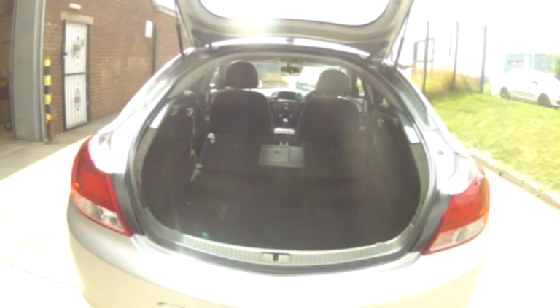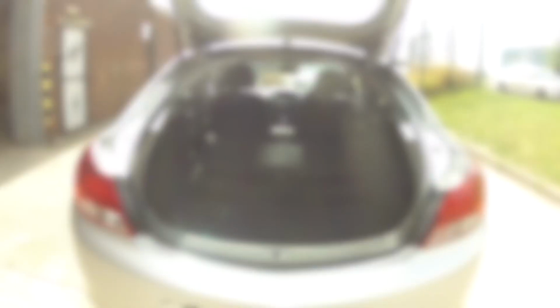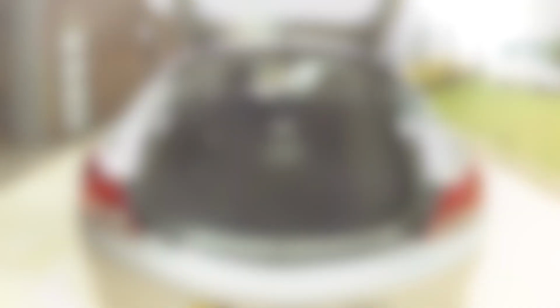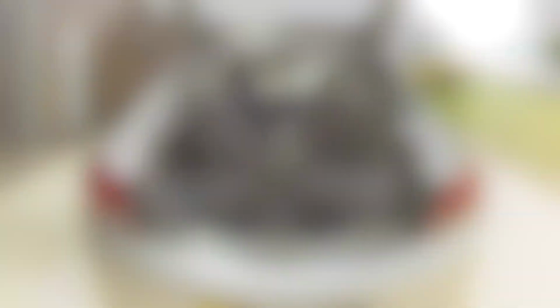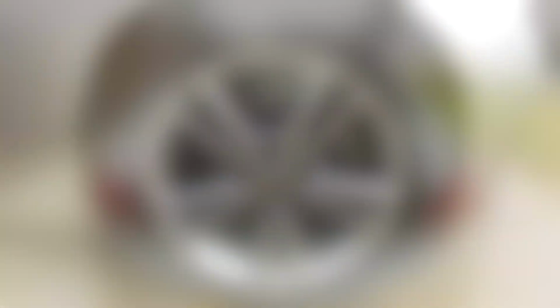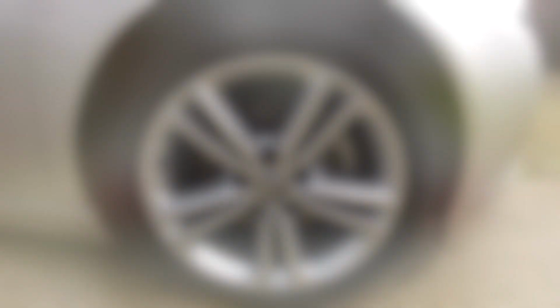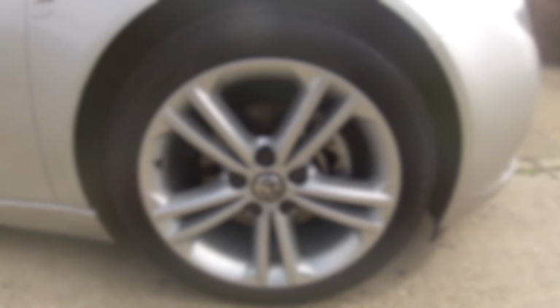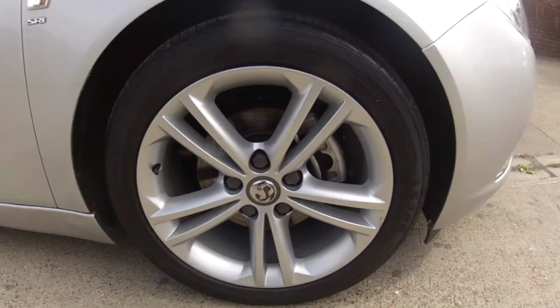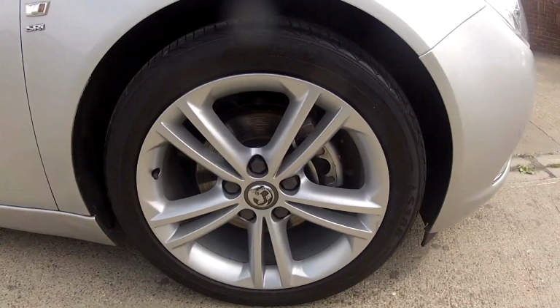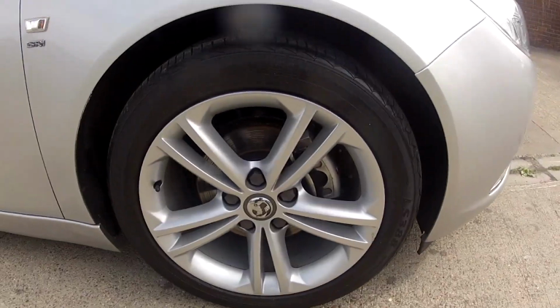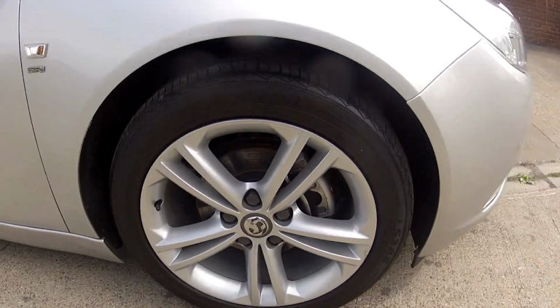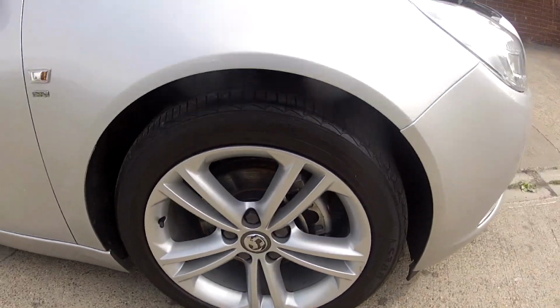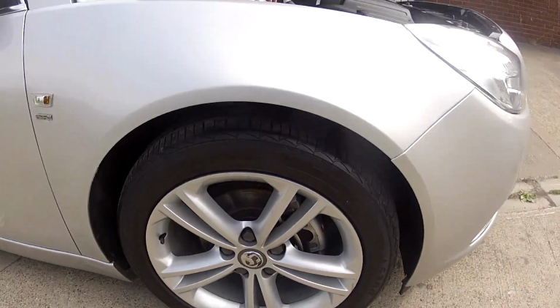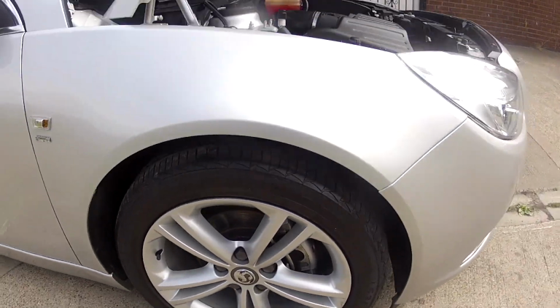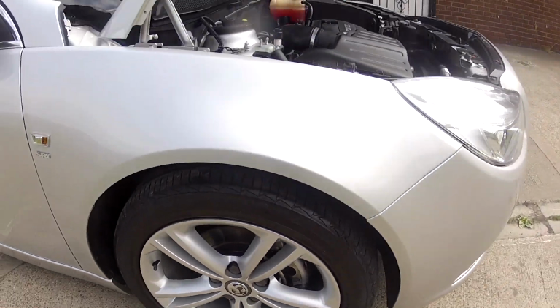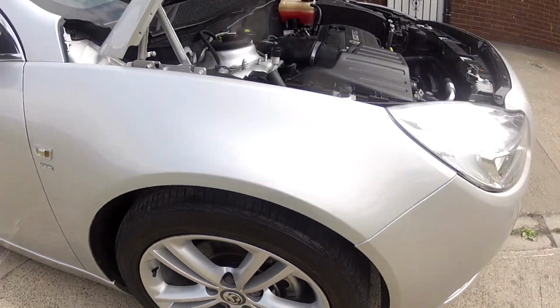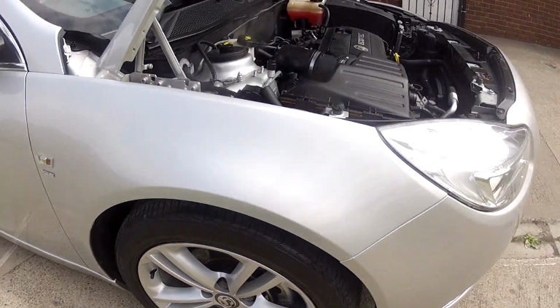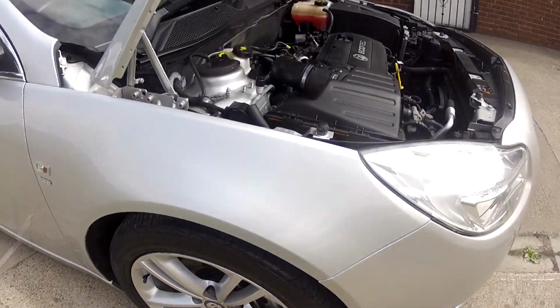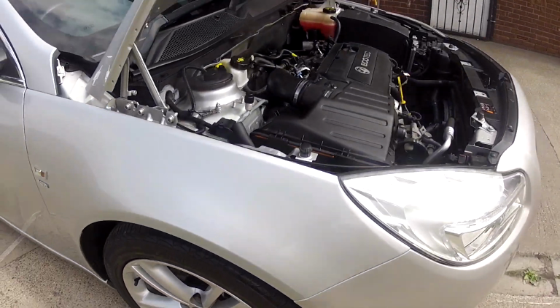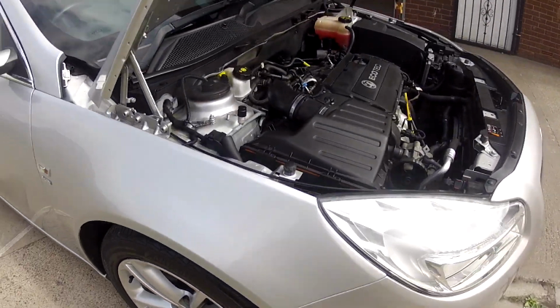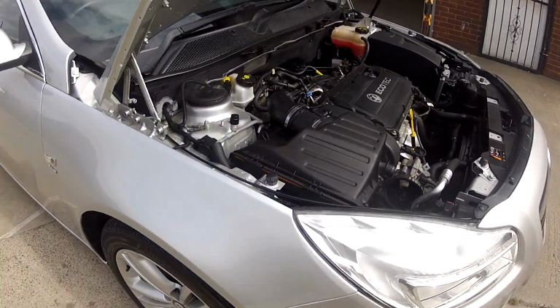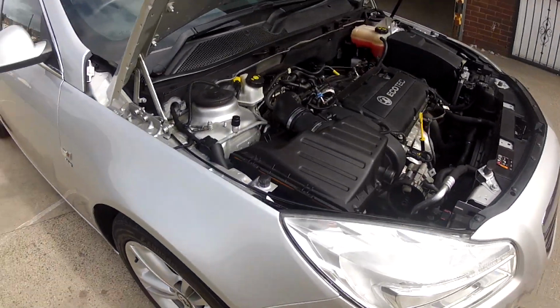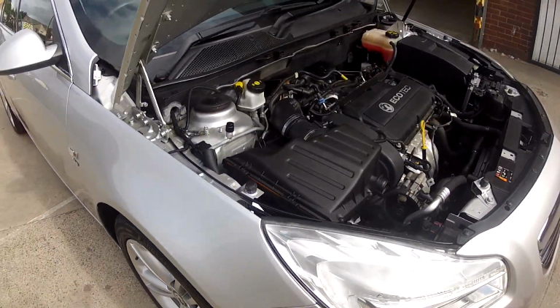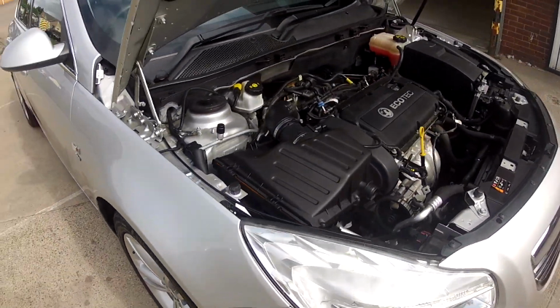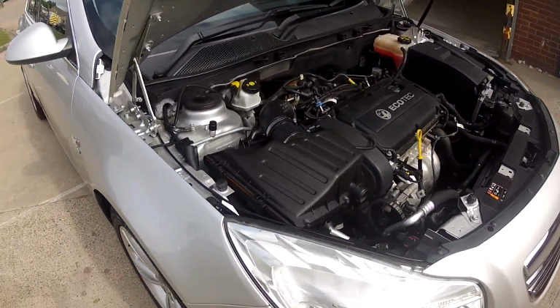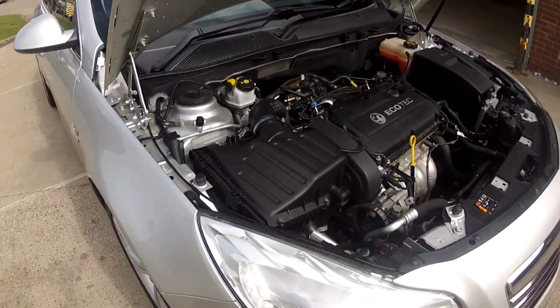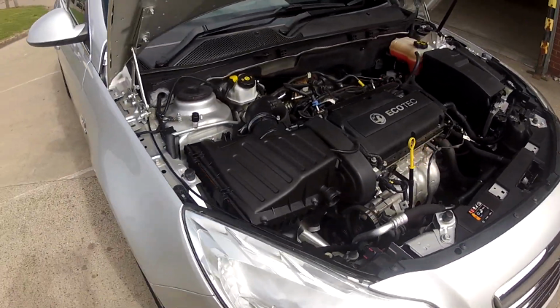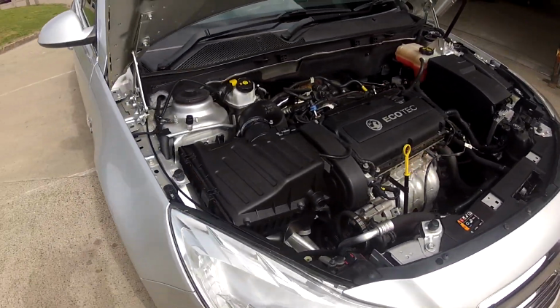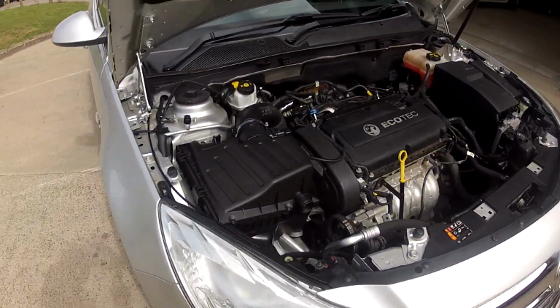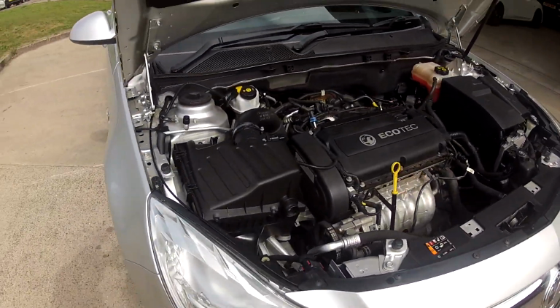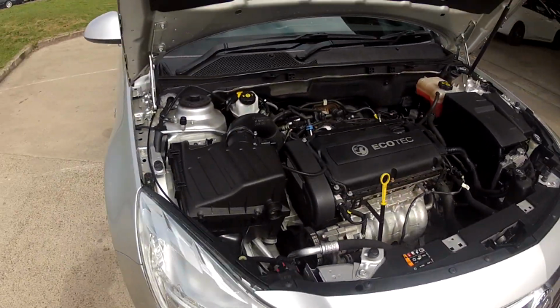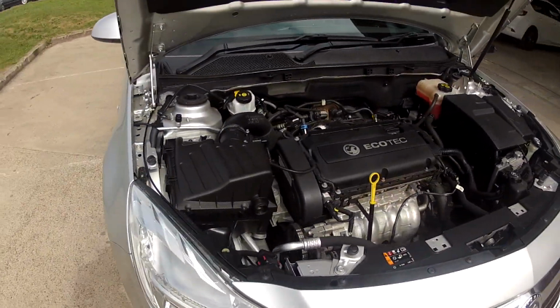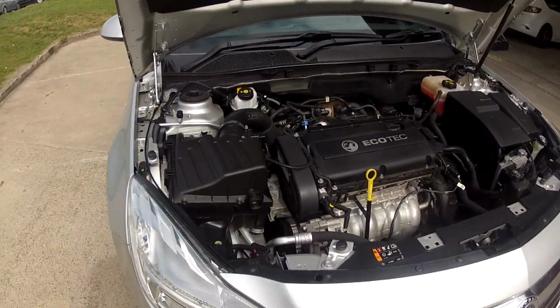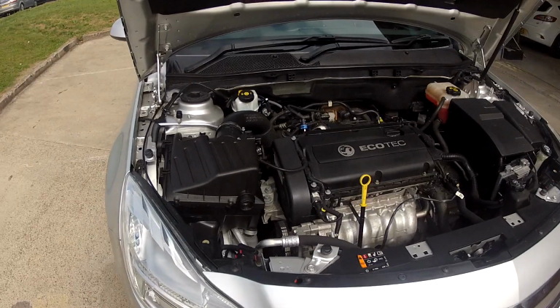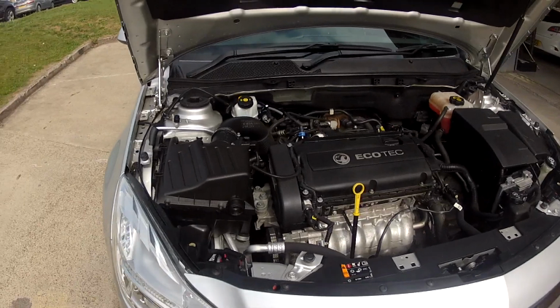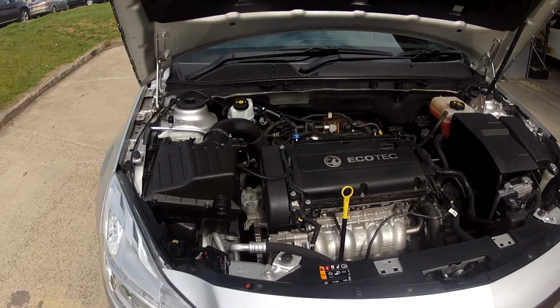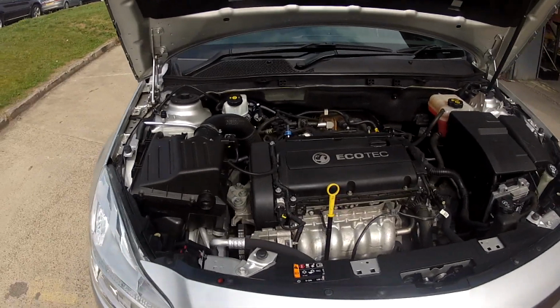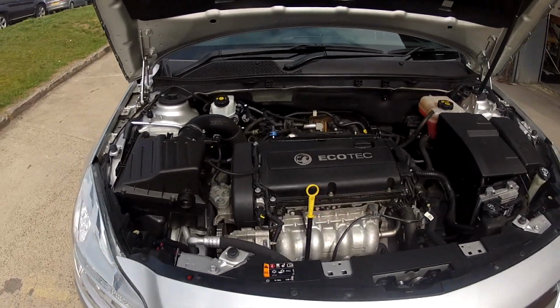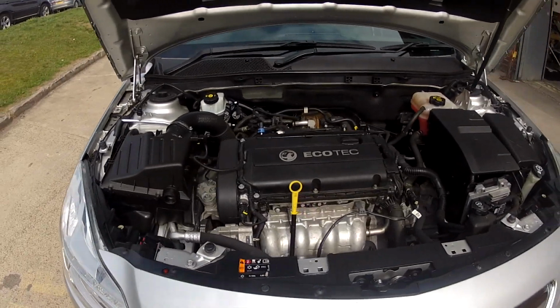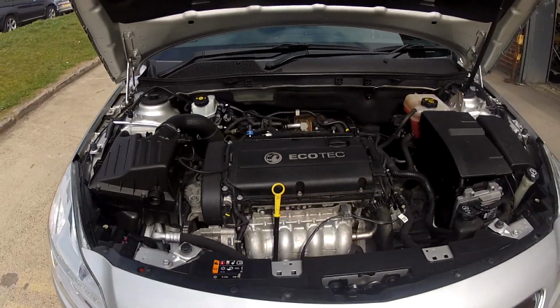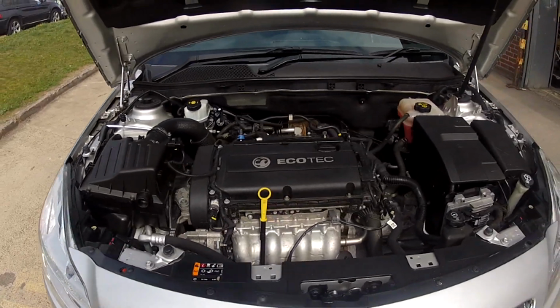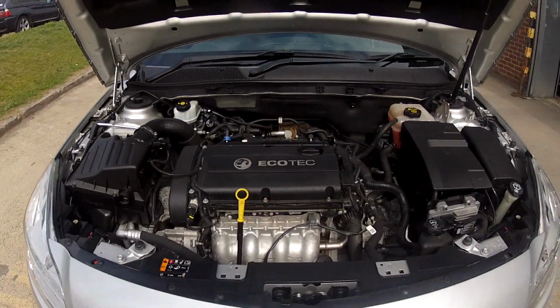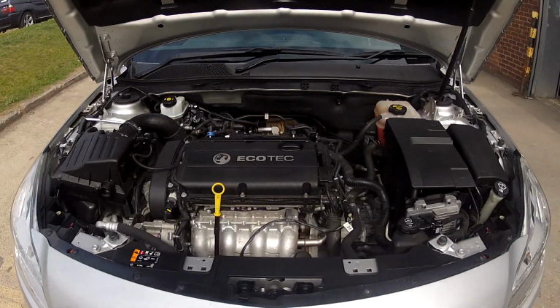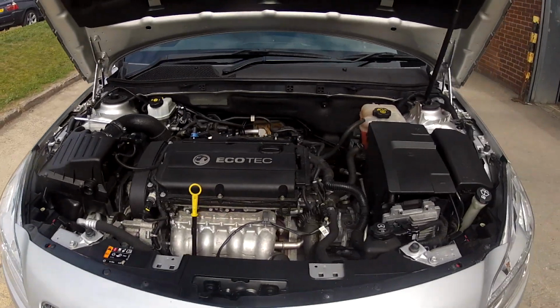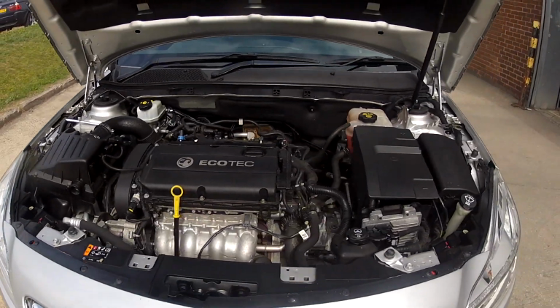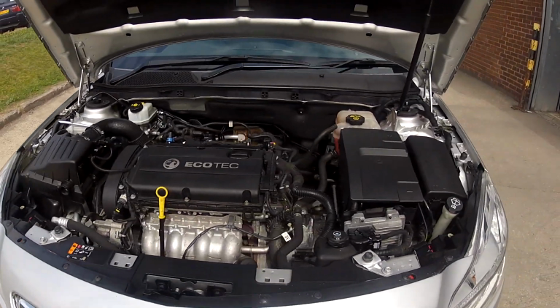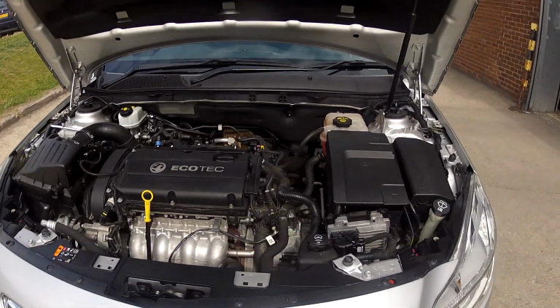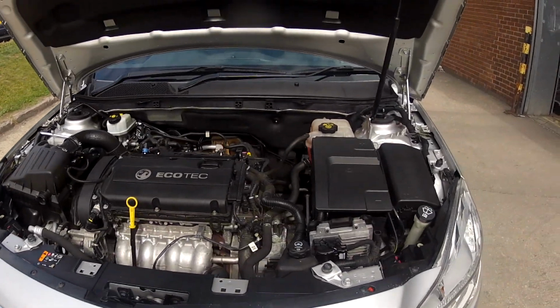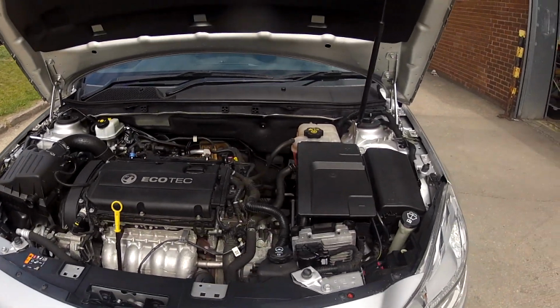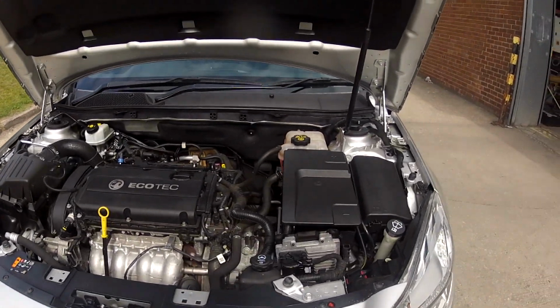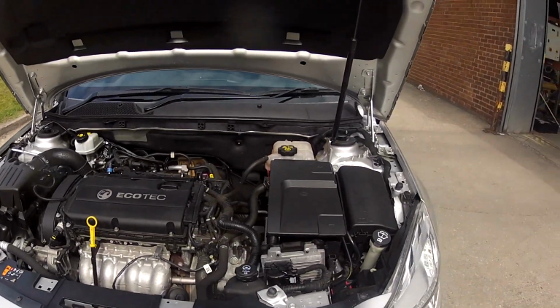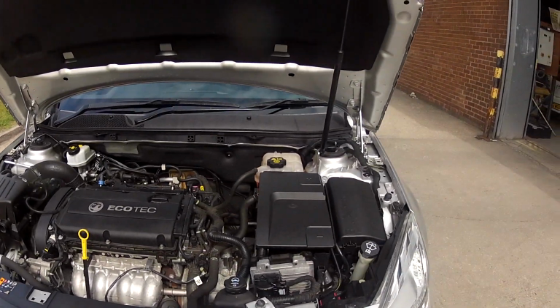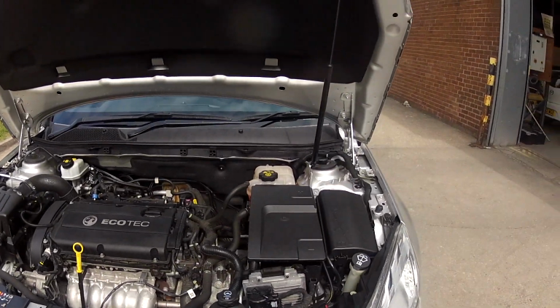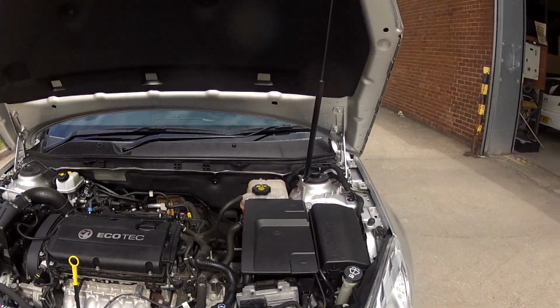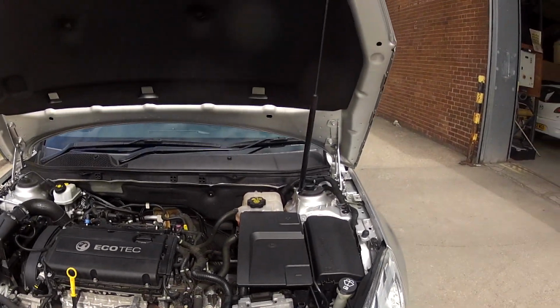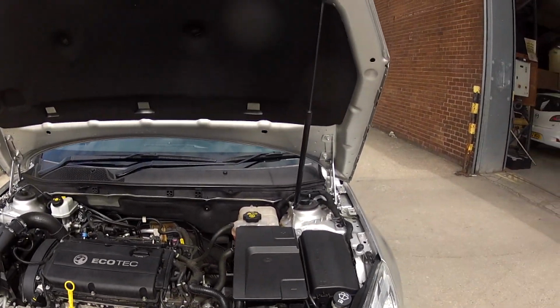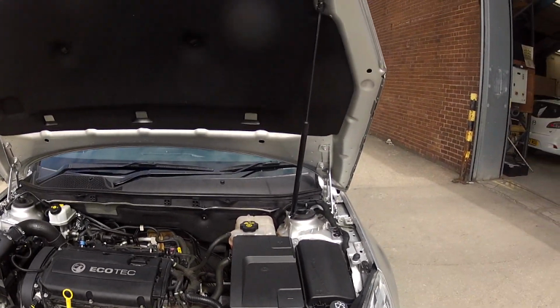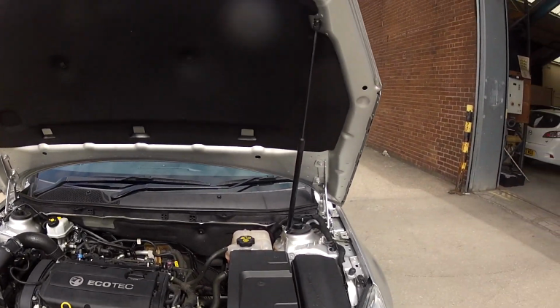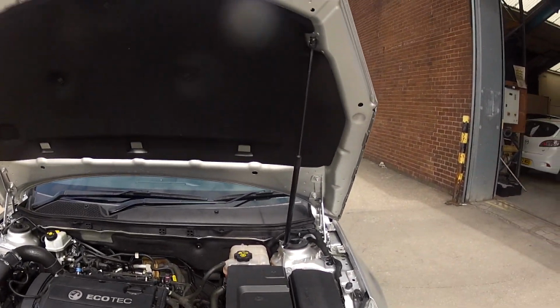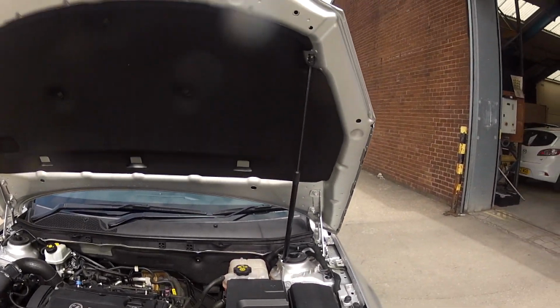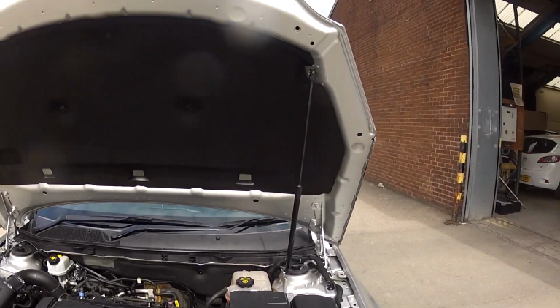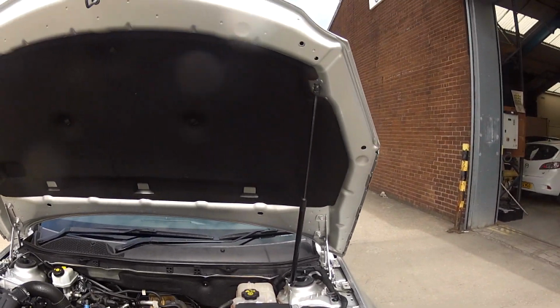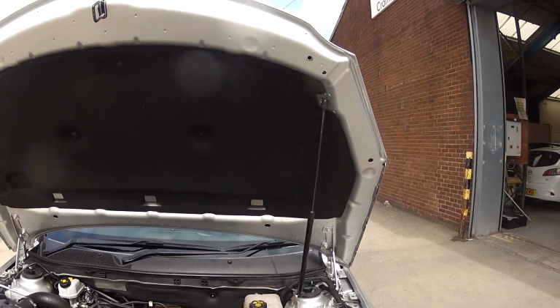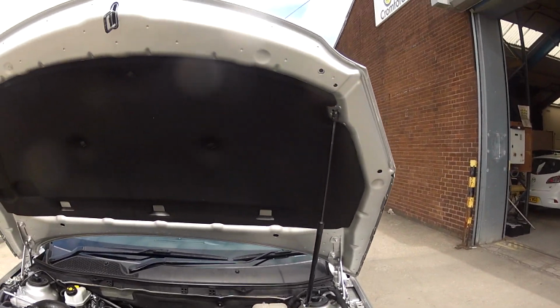These alloy wheels are in lovely condition, and just look how clean this car is under the bonnet — it has certainly been very well looked after.